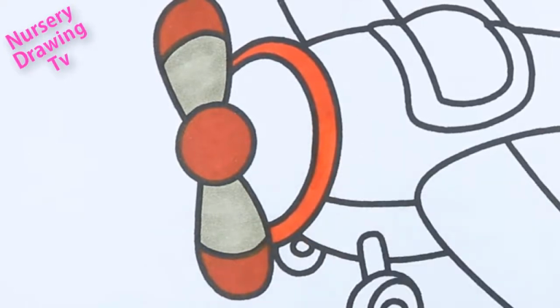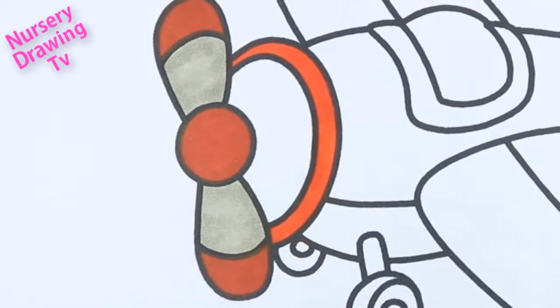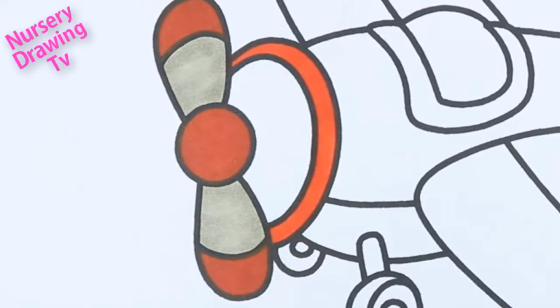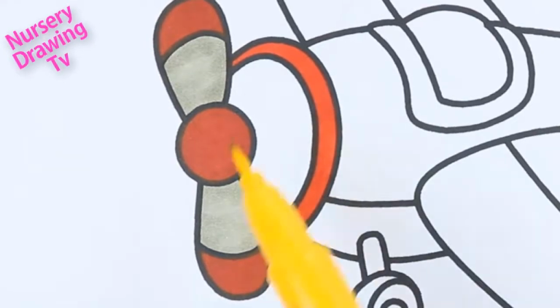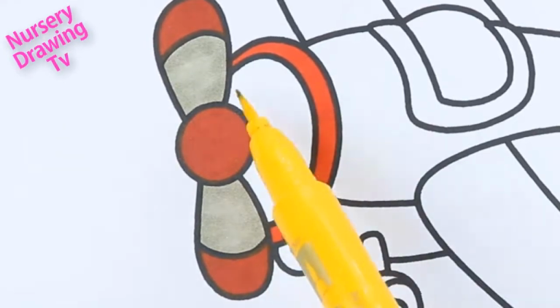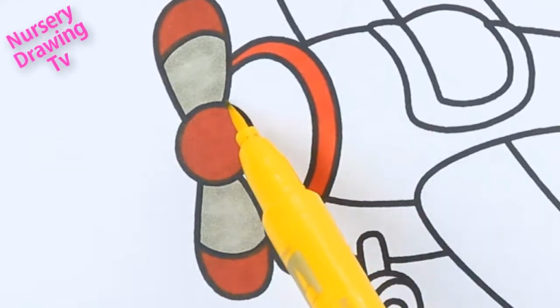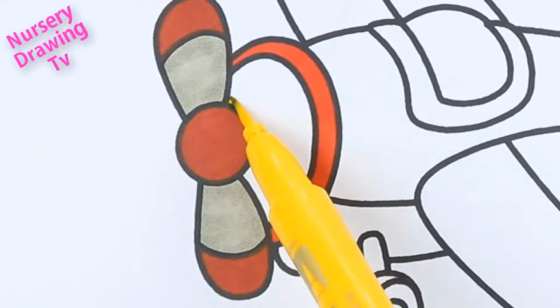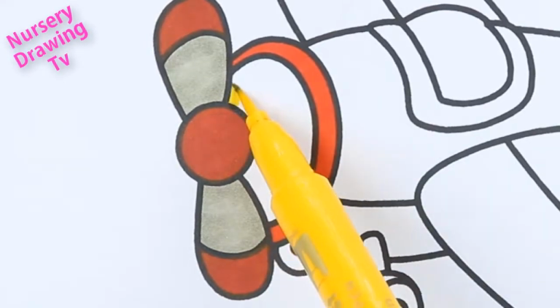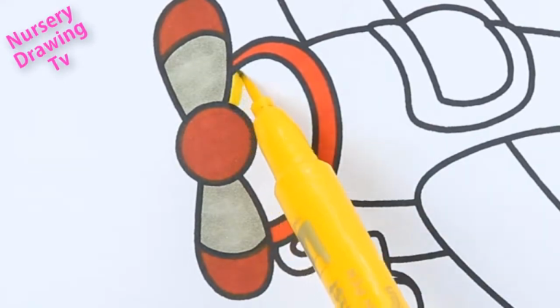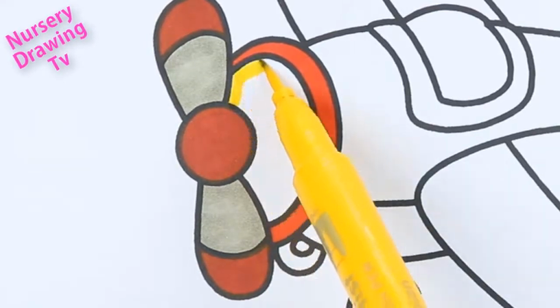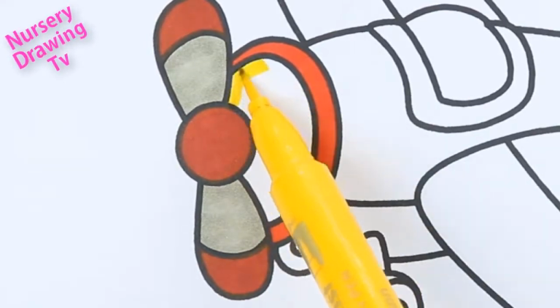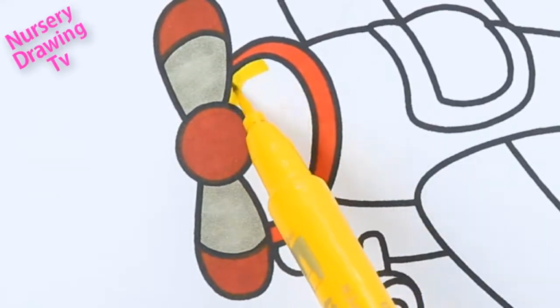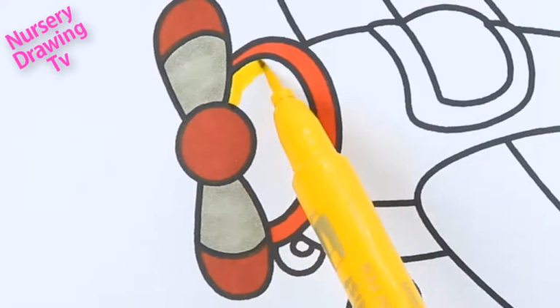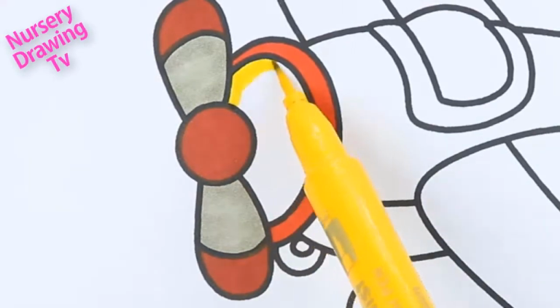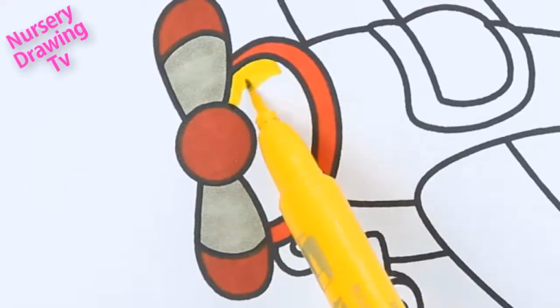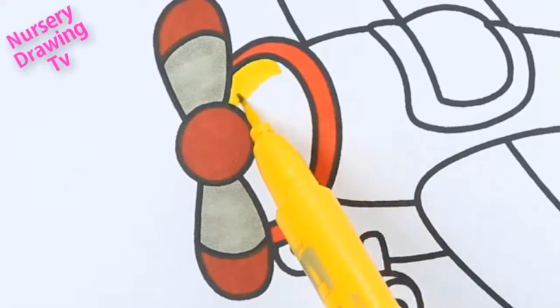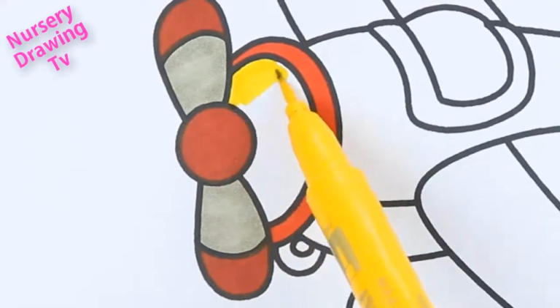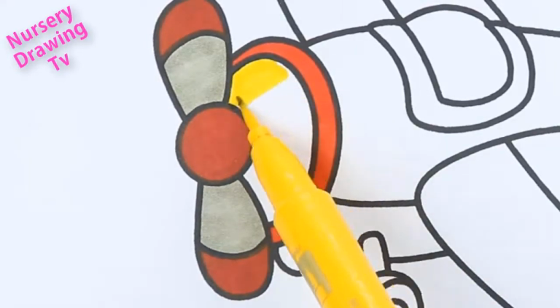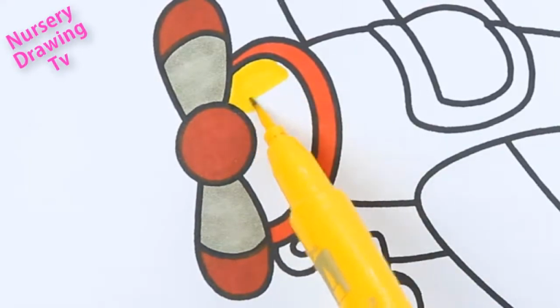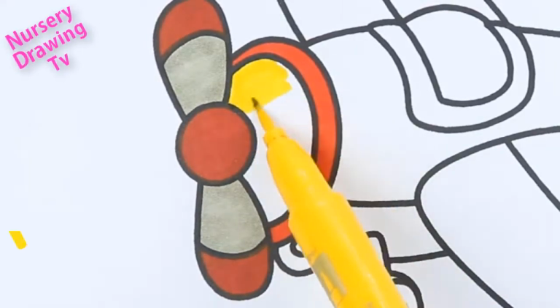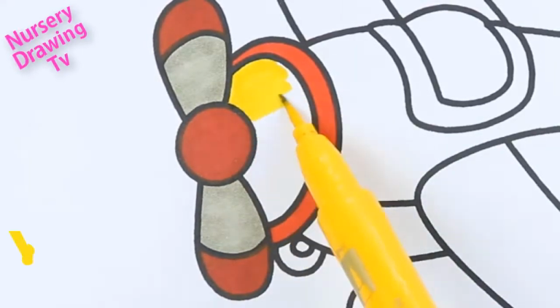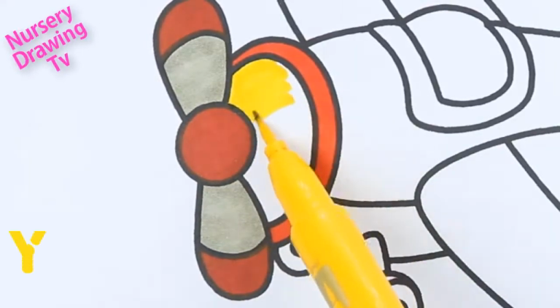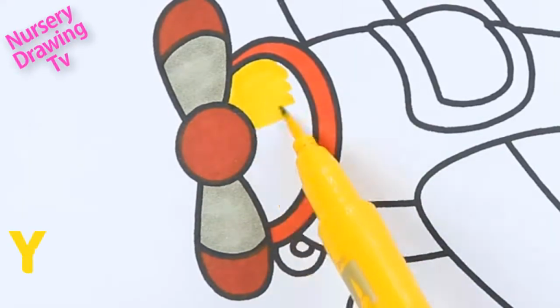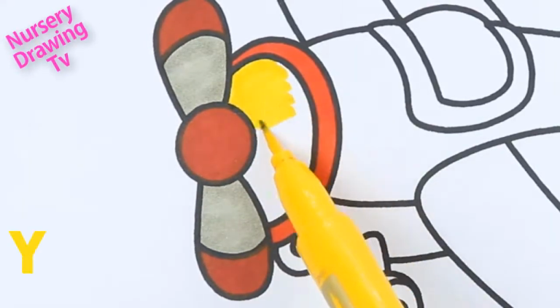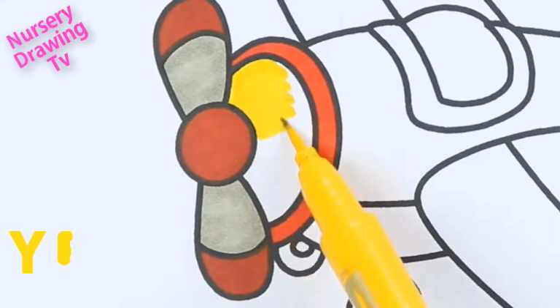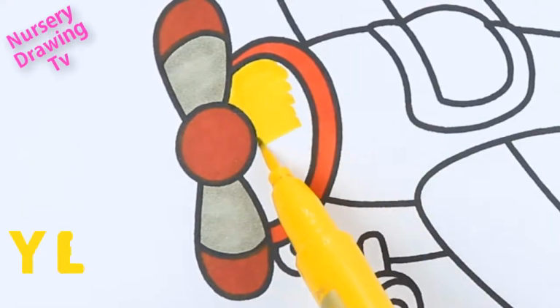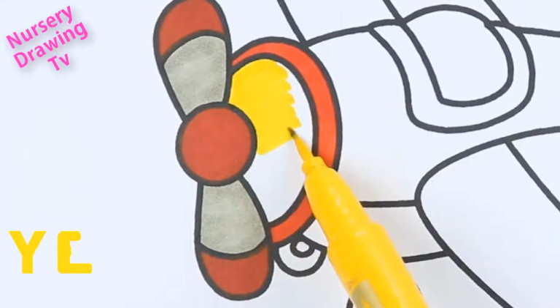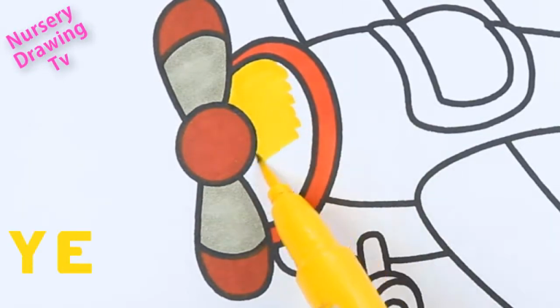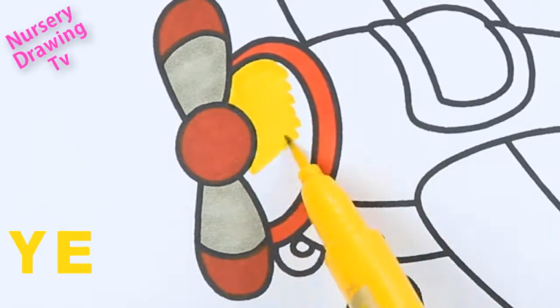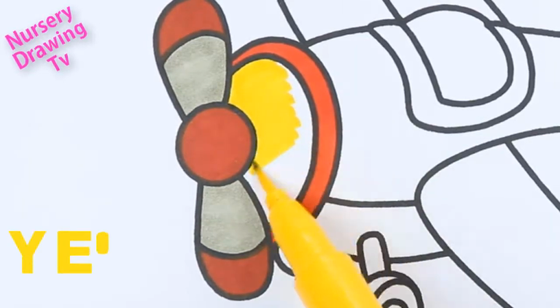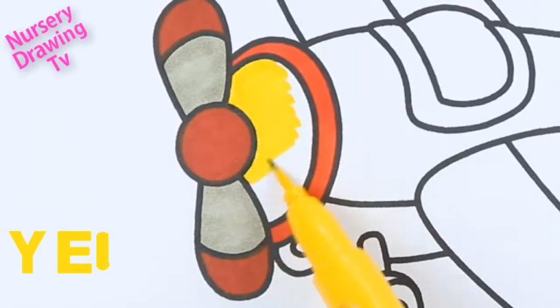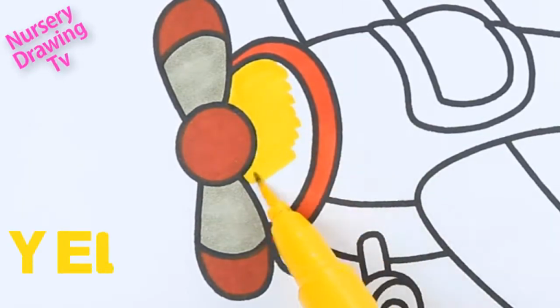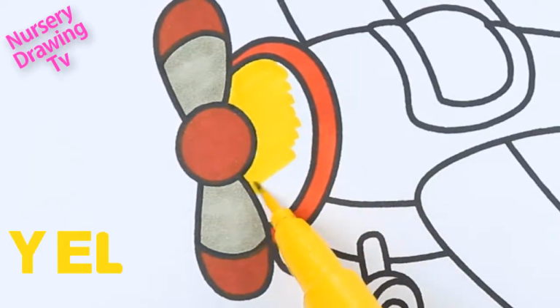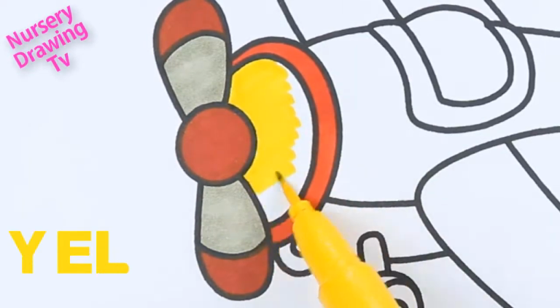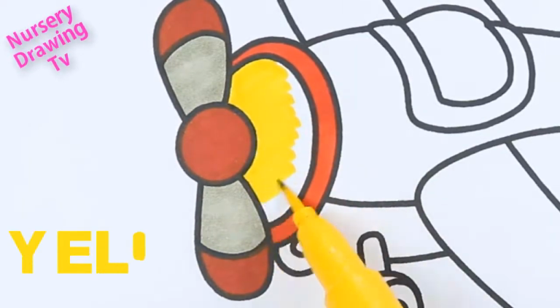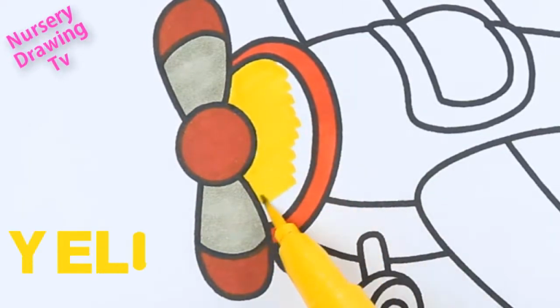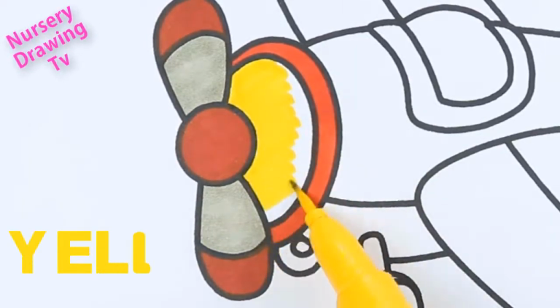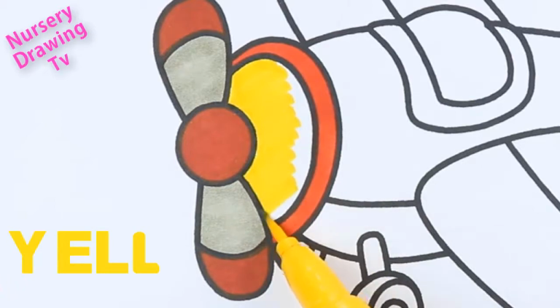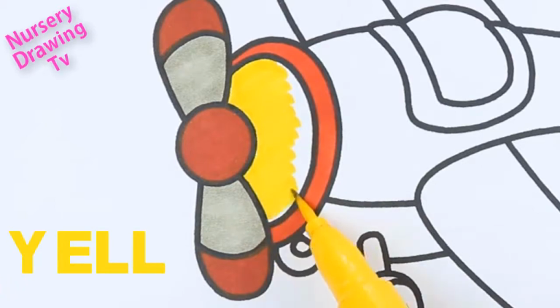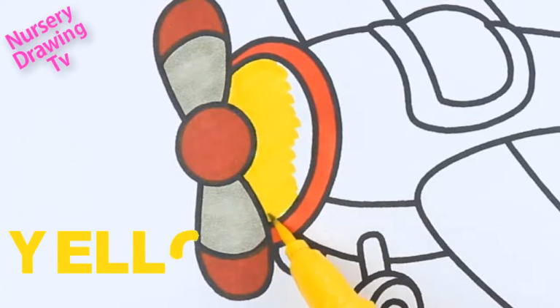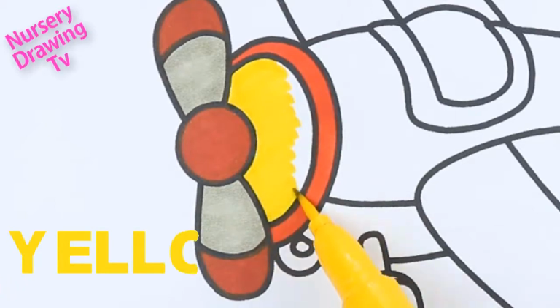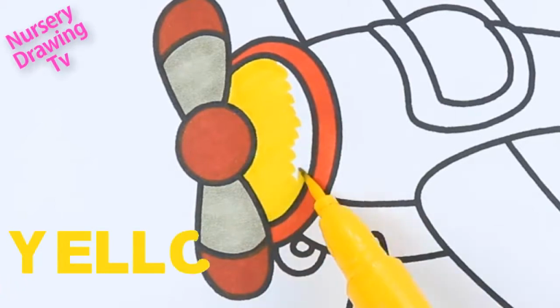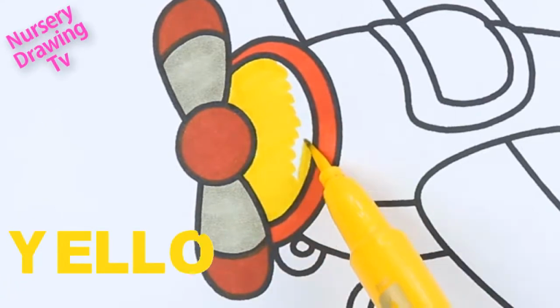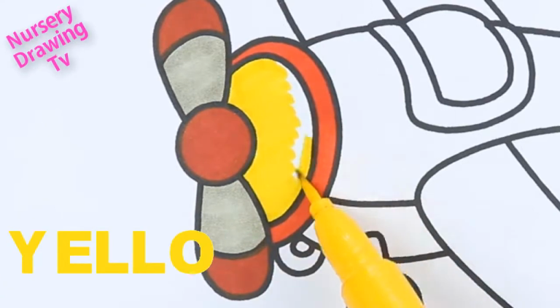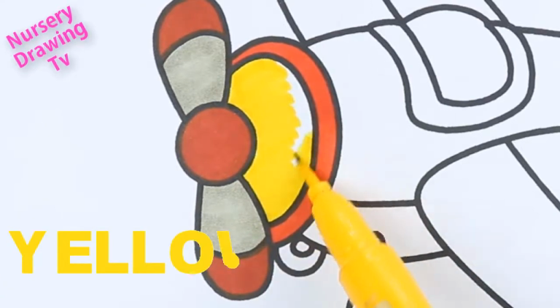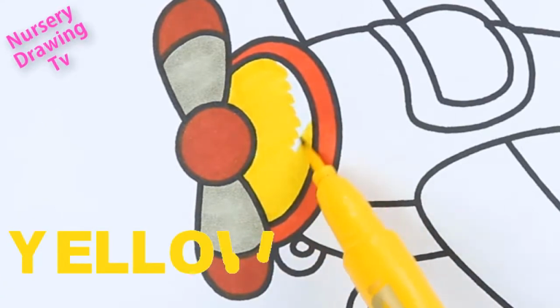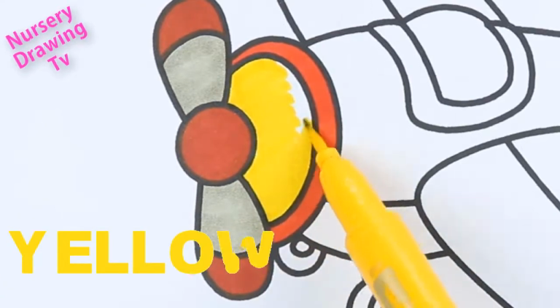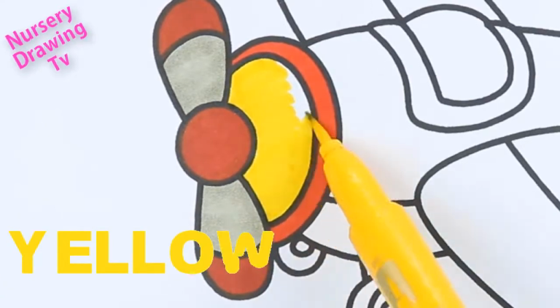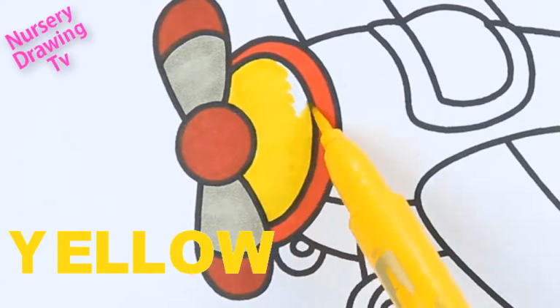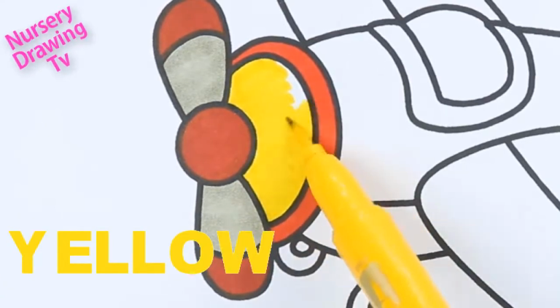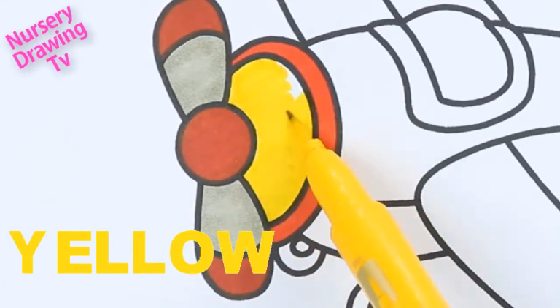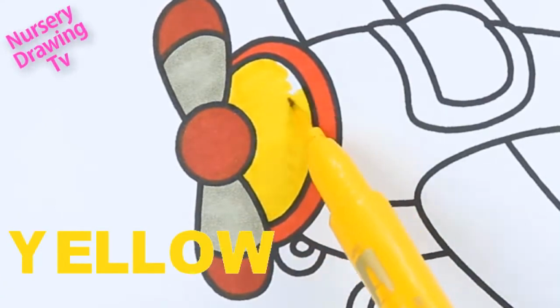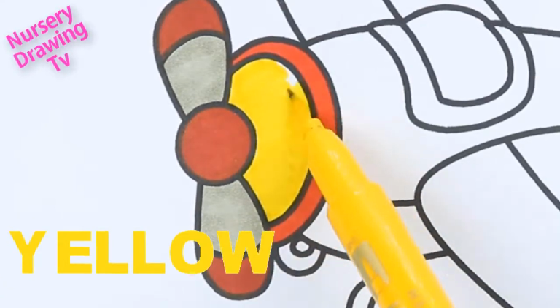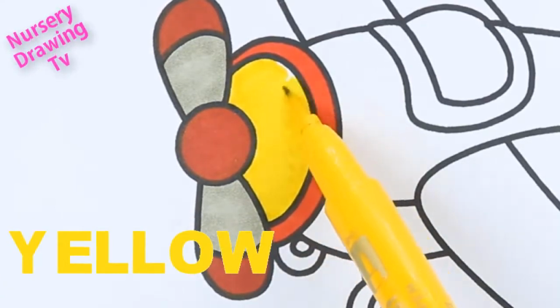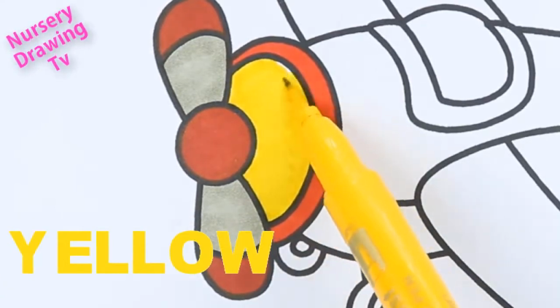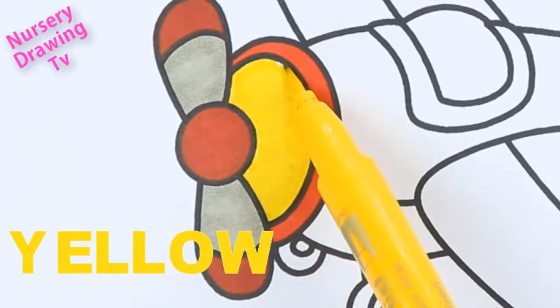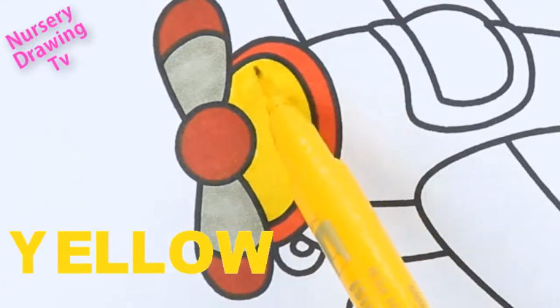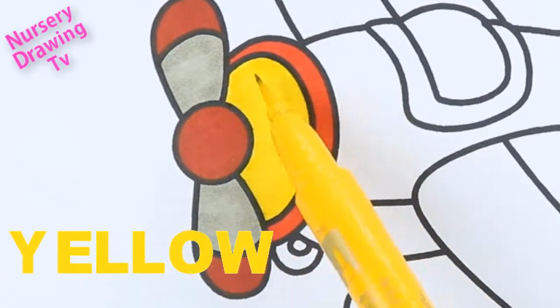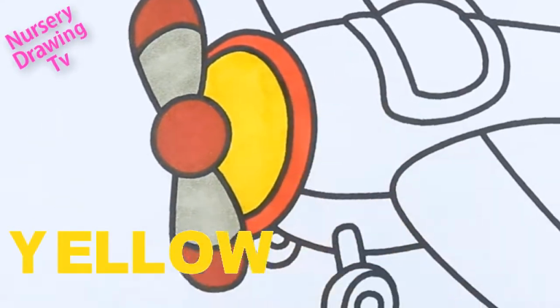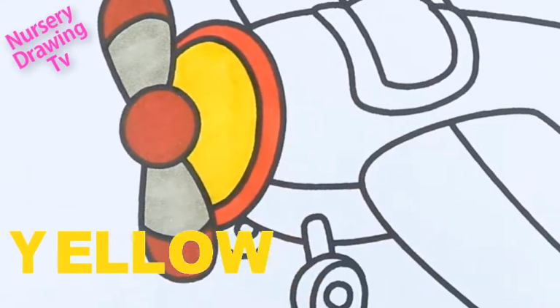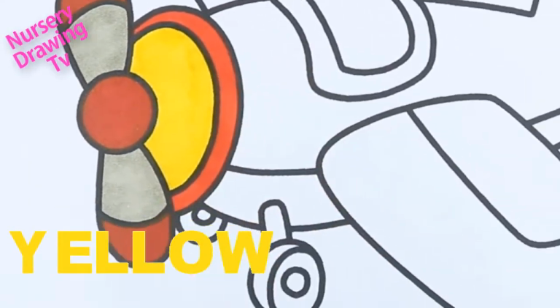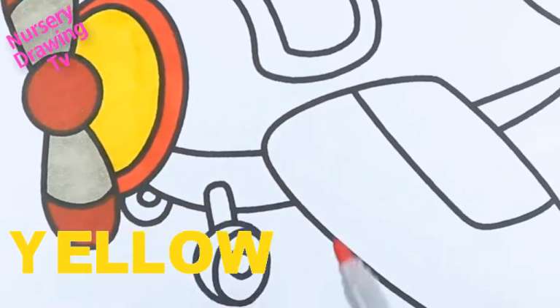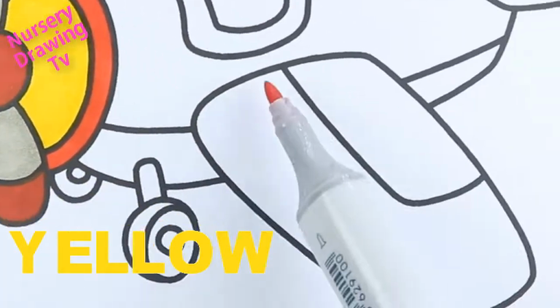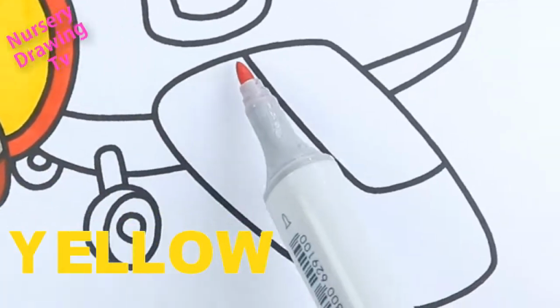This is yellow color. Y-E-L-L-O-W, yellow.